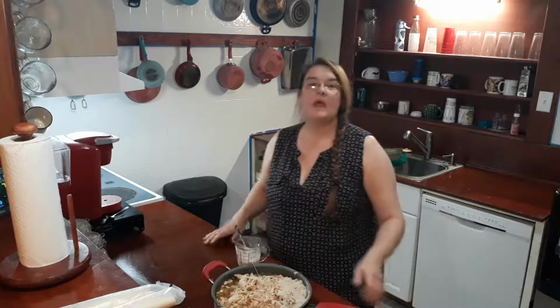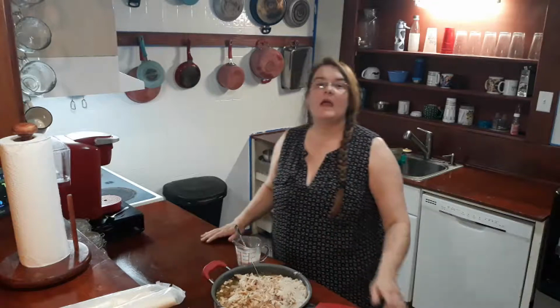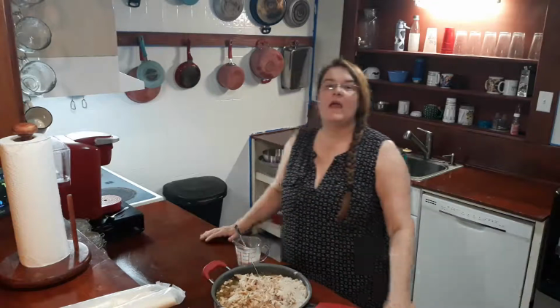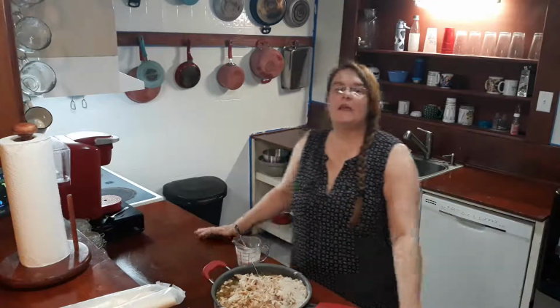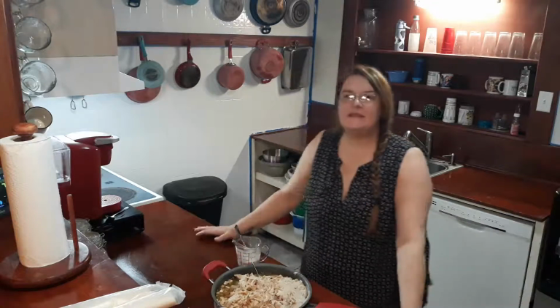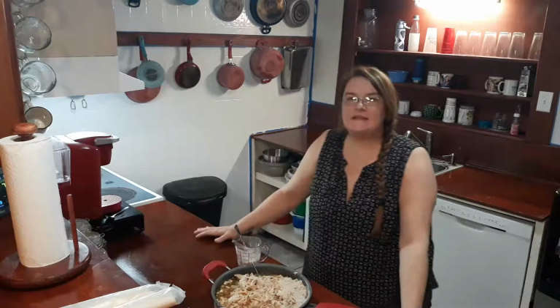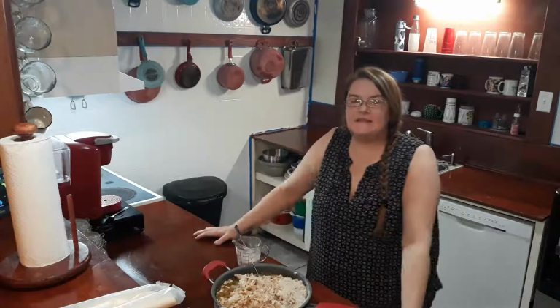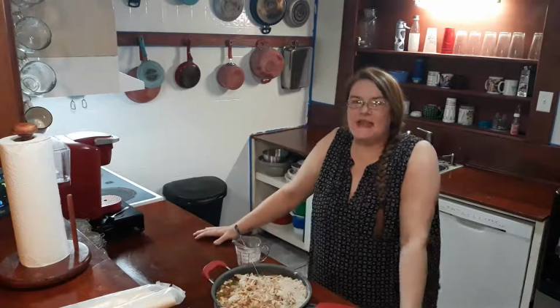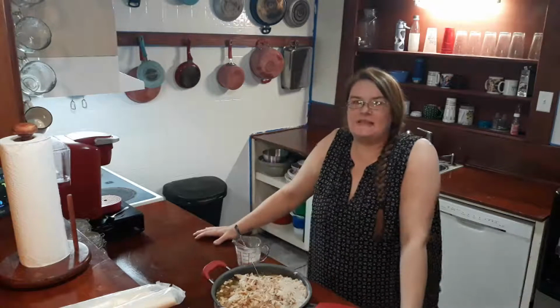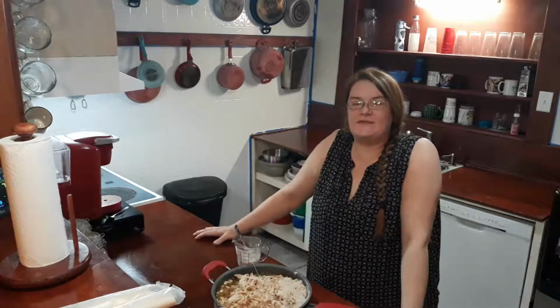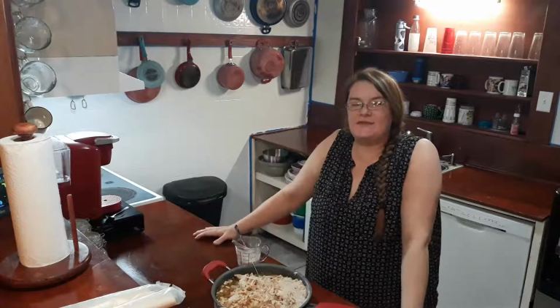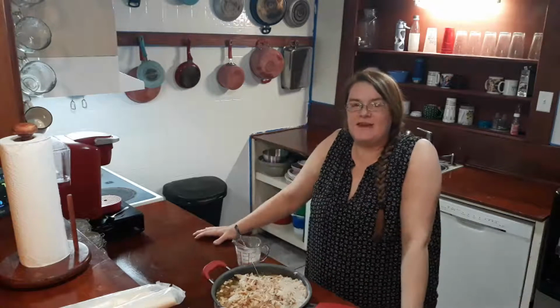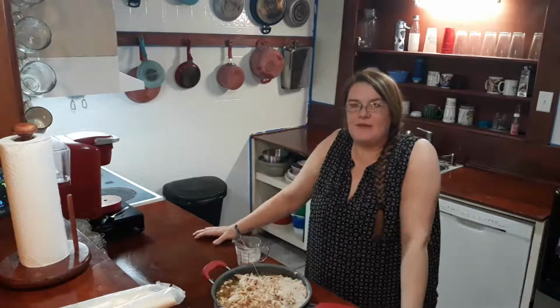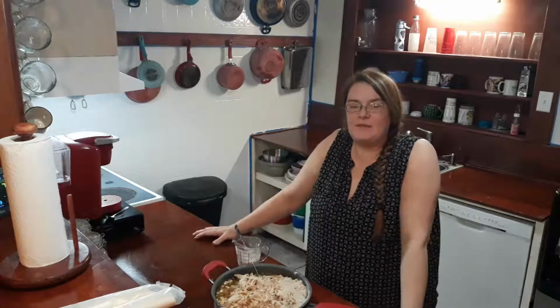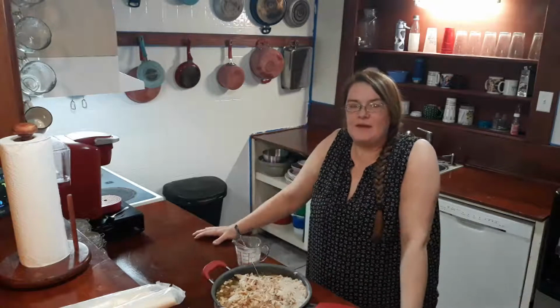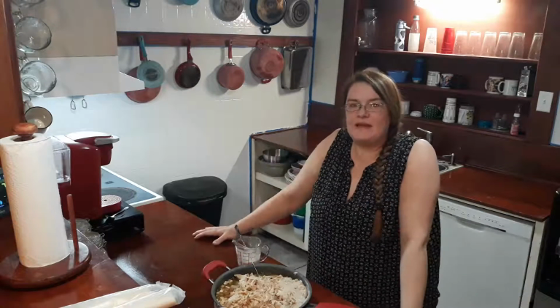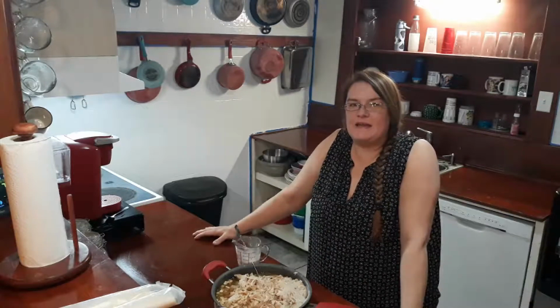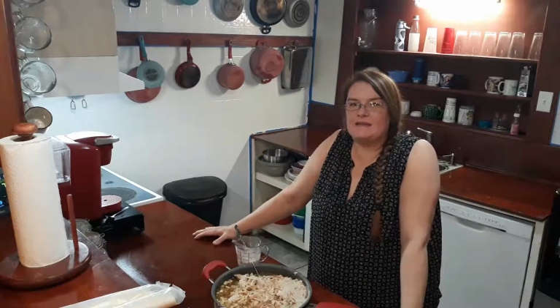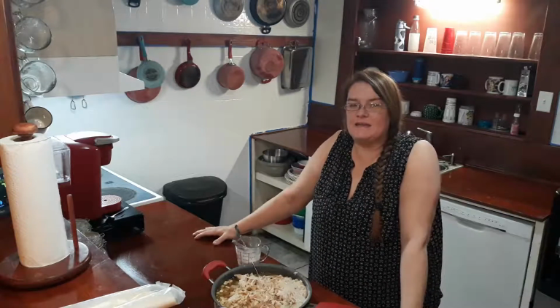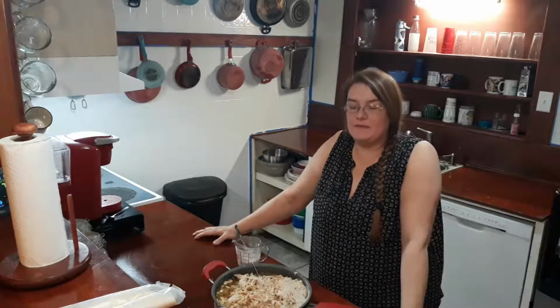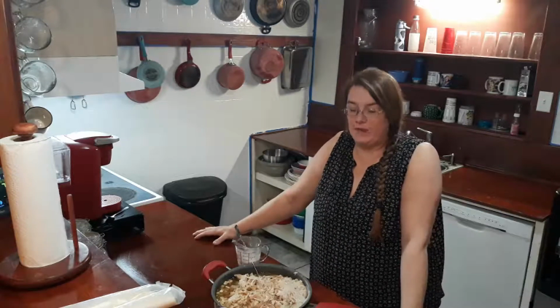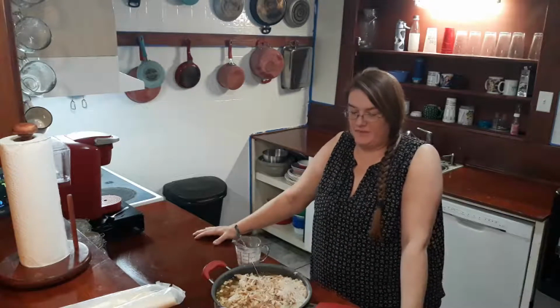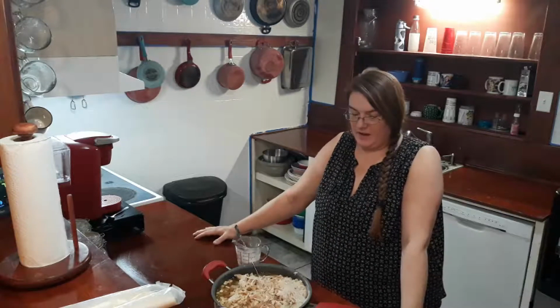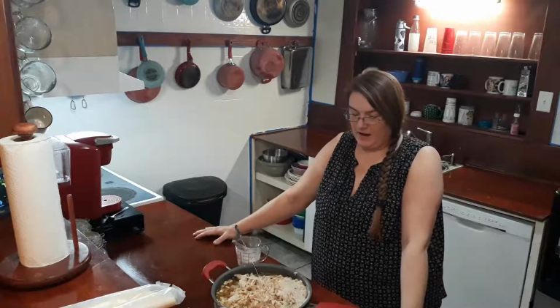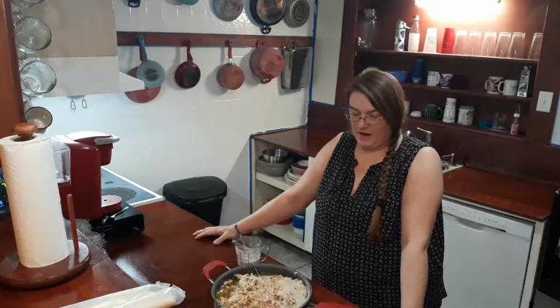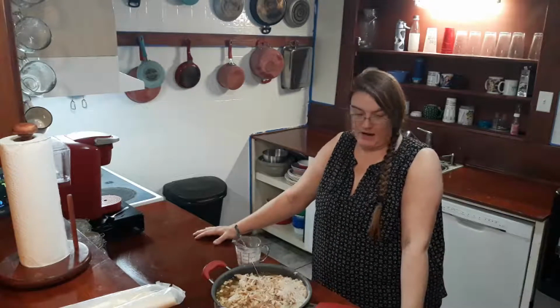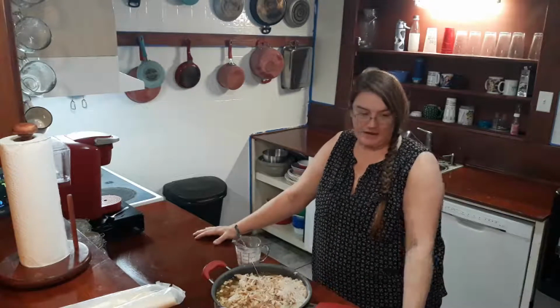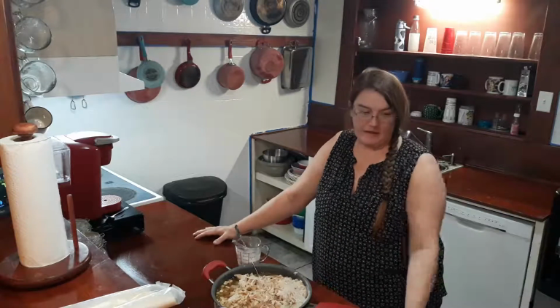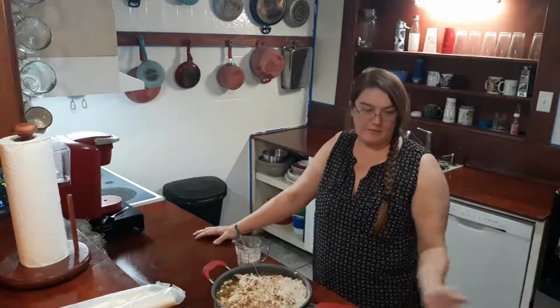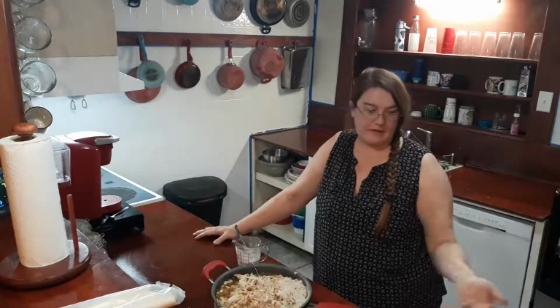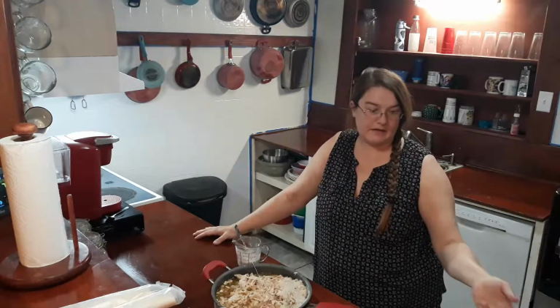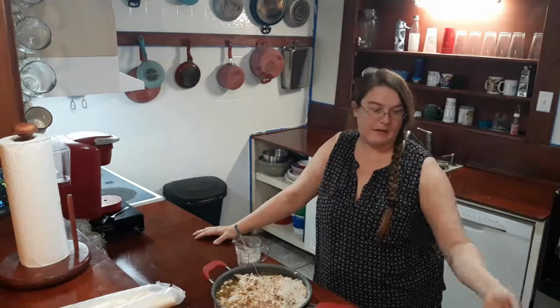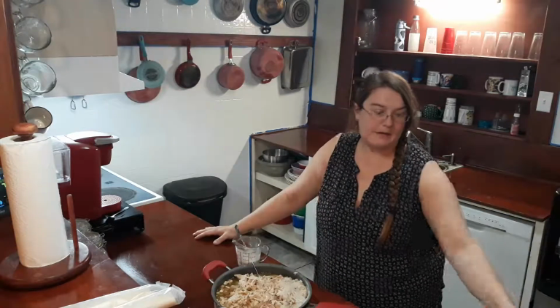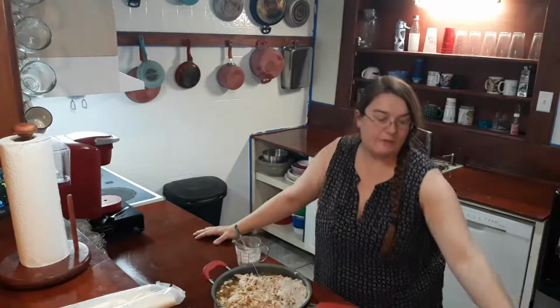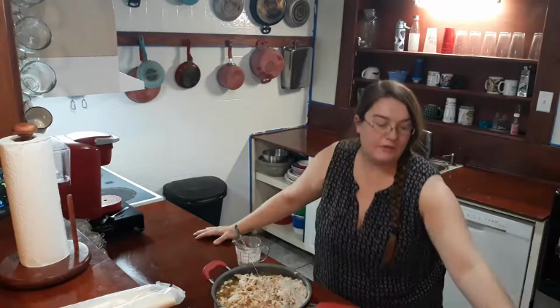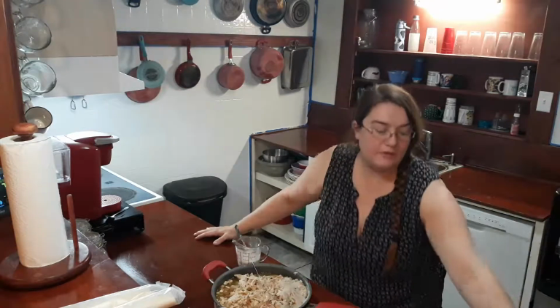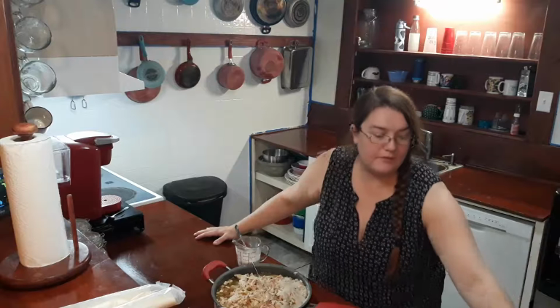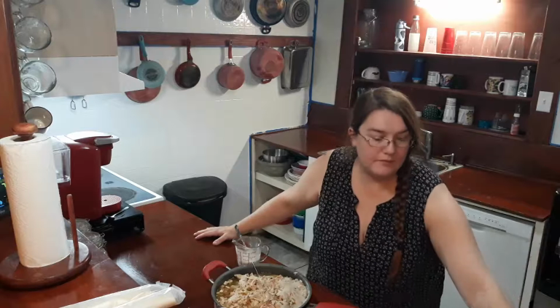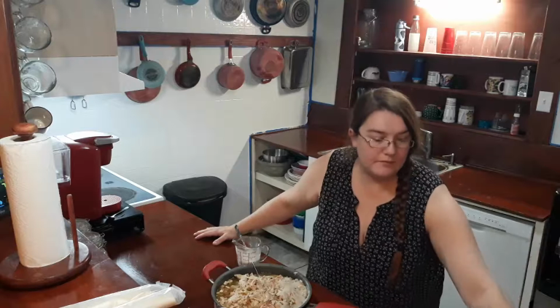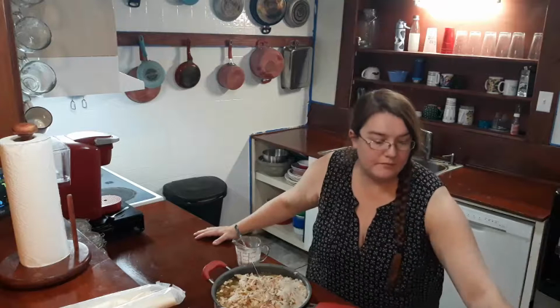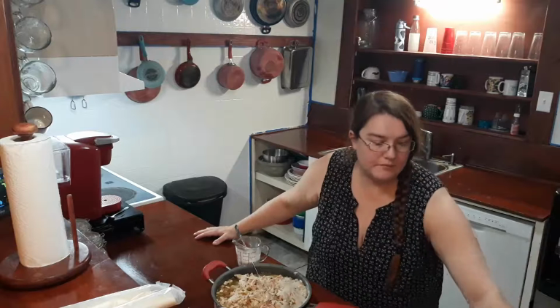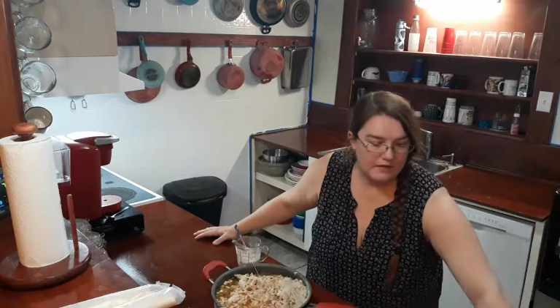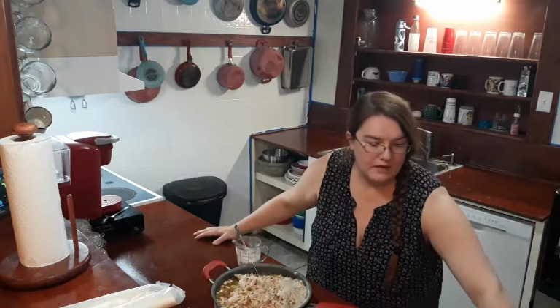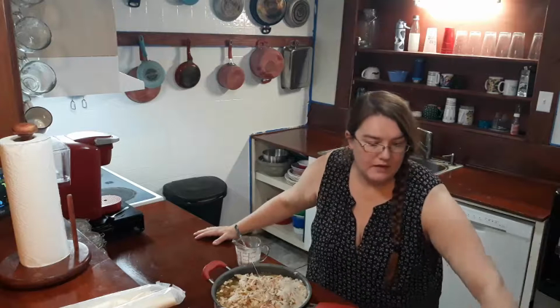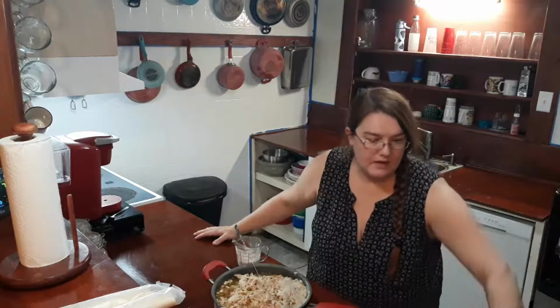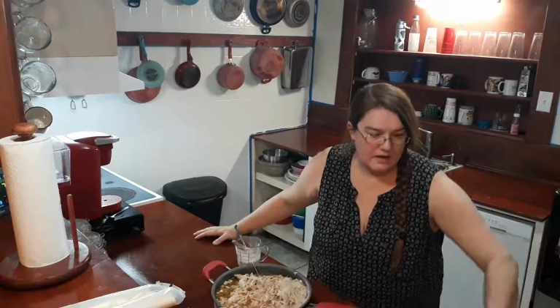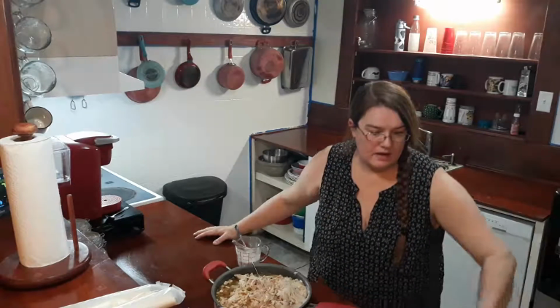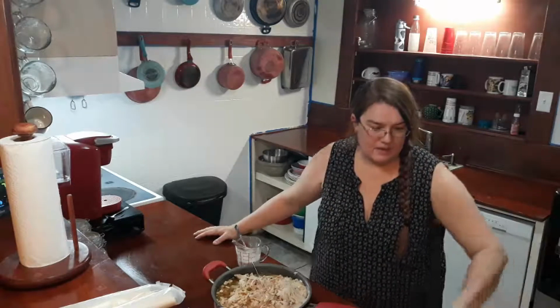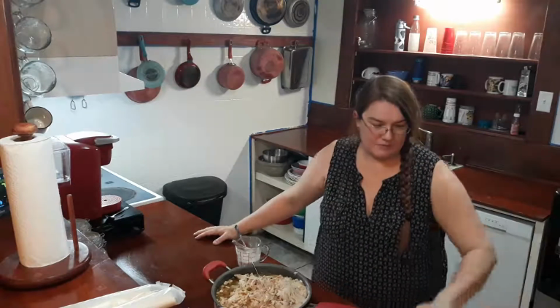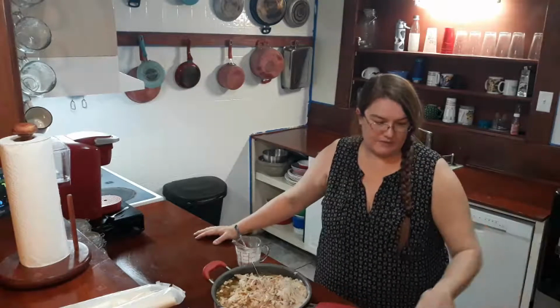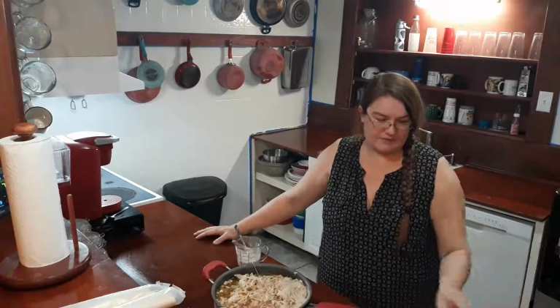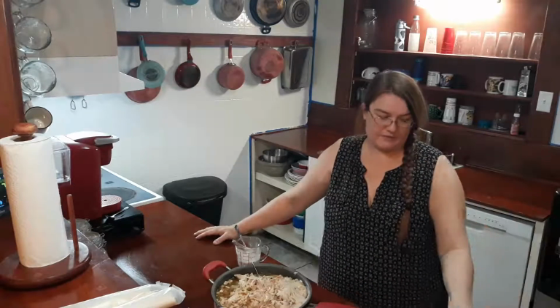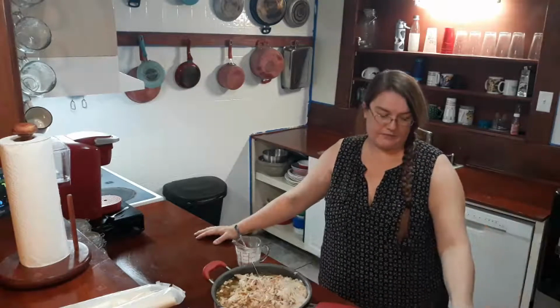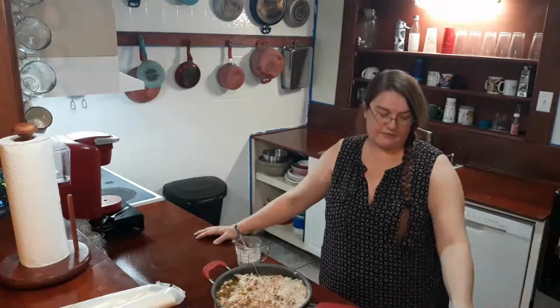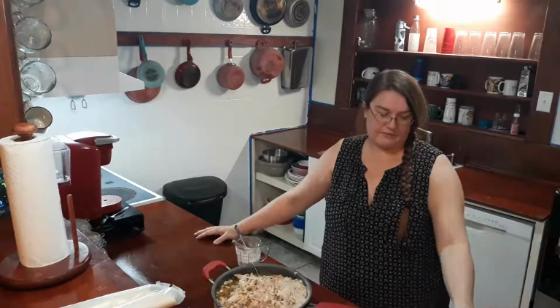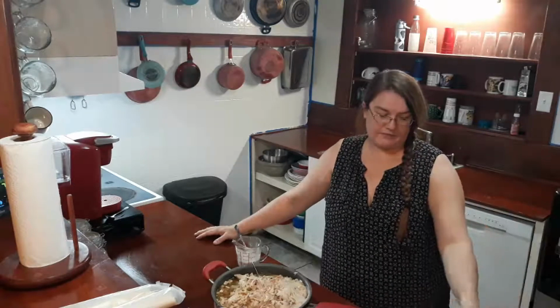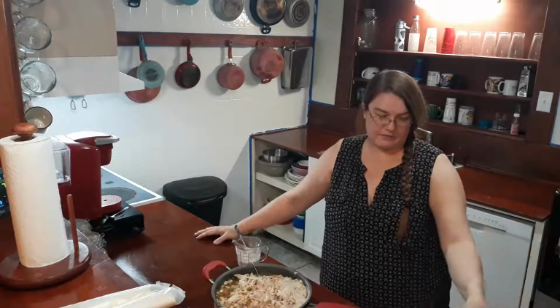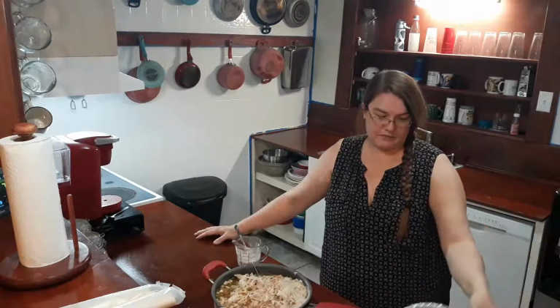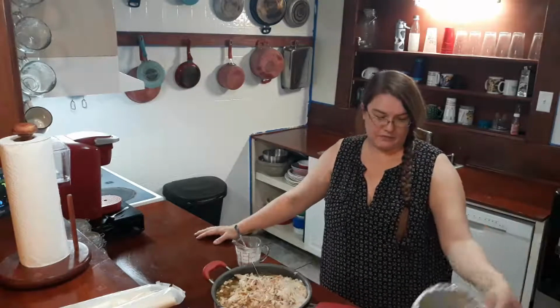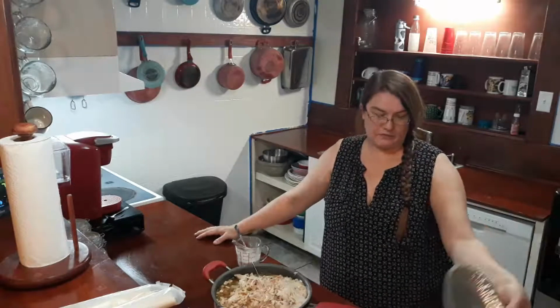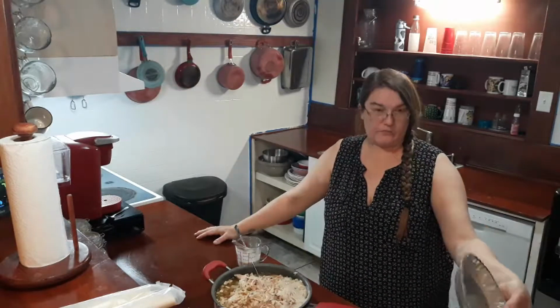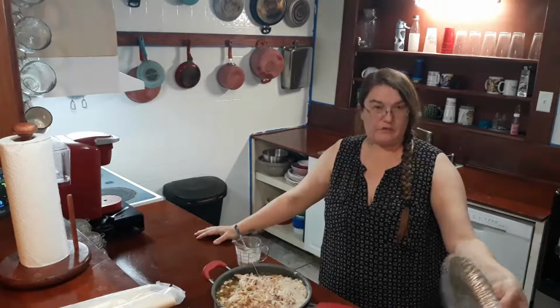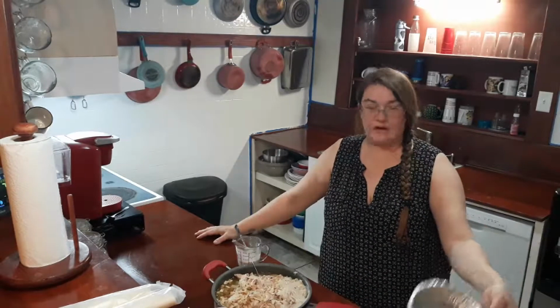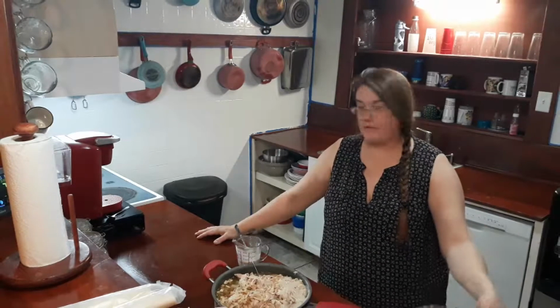Hey, this is Cassie. For today we're making chicken pot pie. I'm going to make a few of them, put some in the freezer and take one for a day.